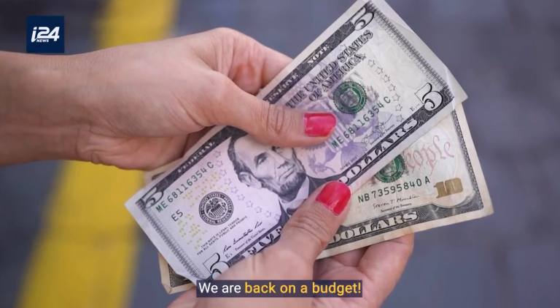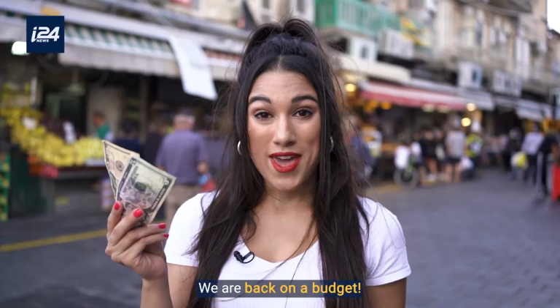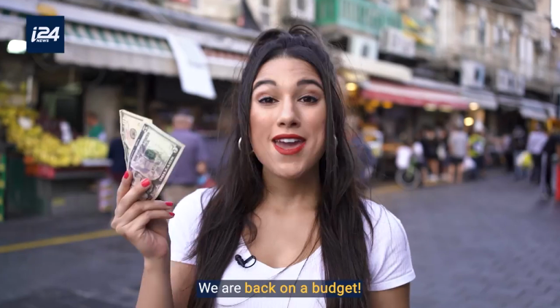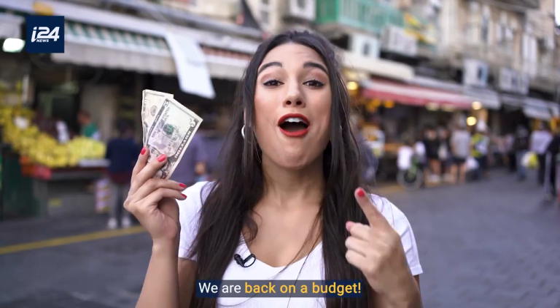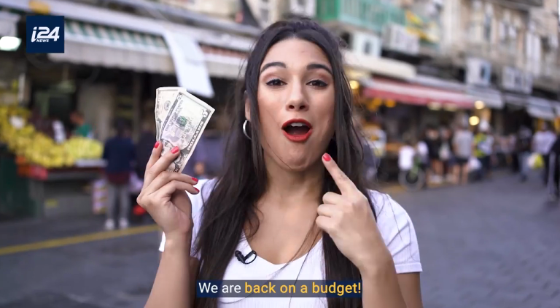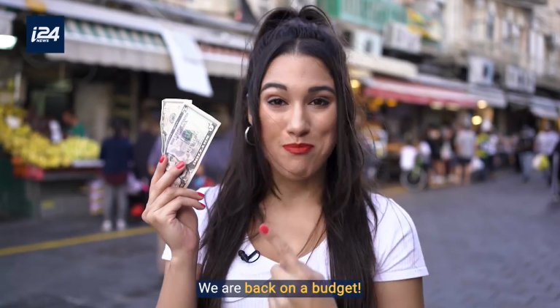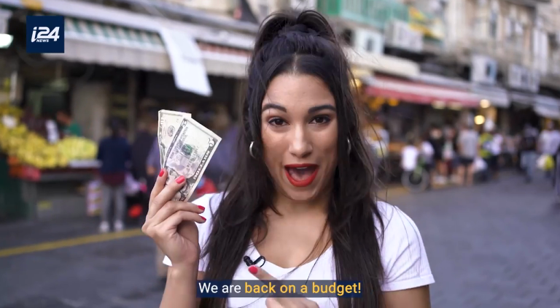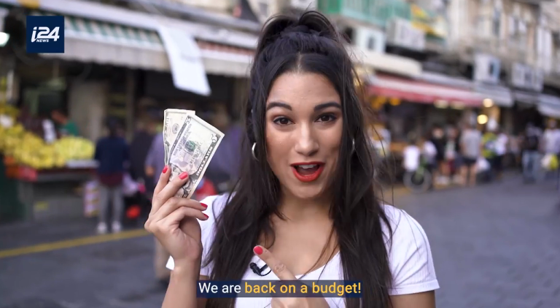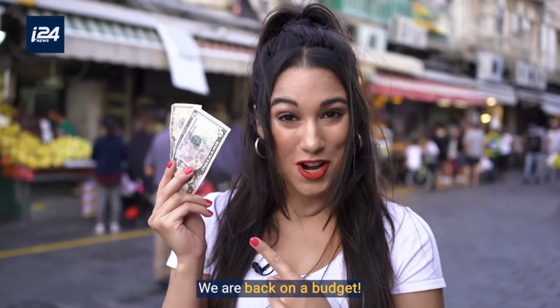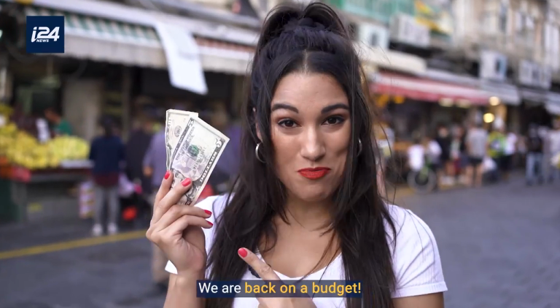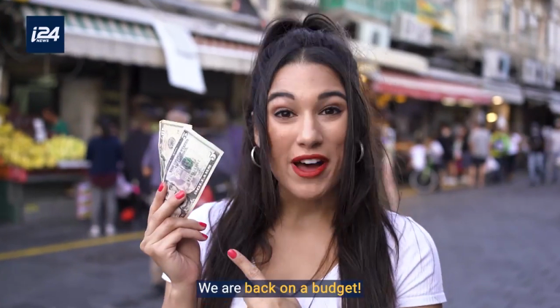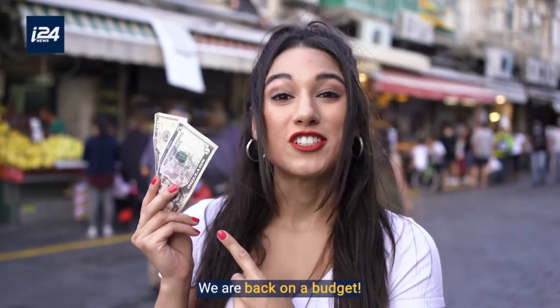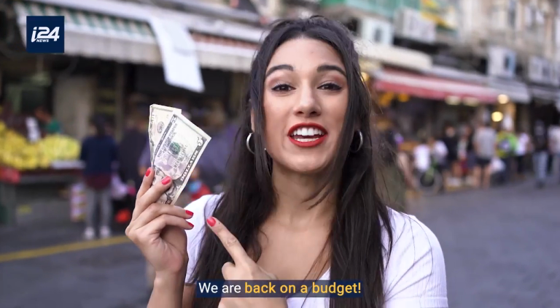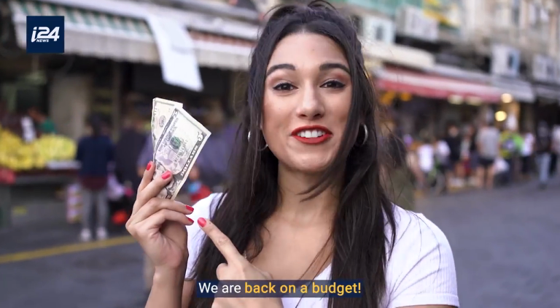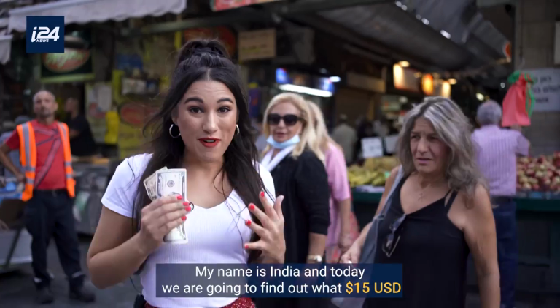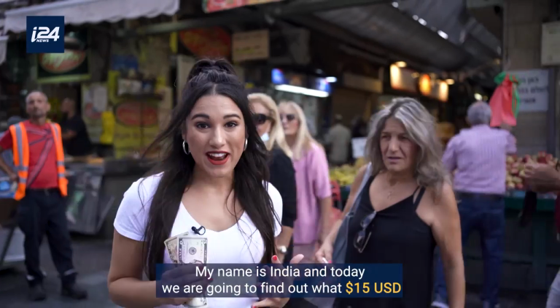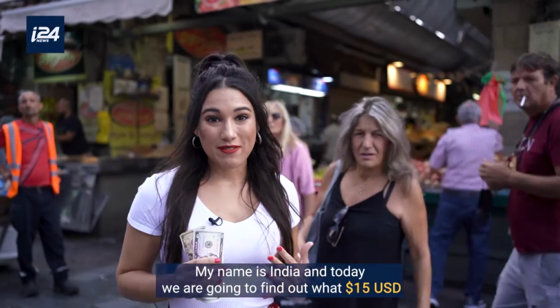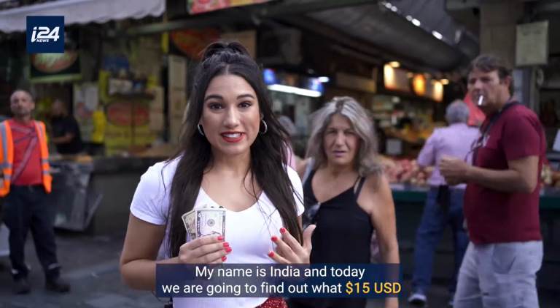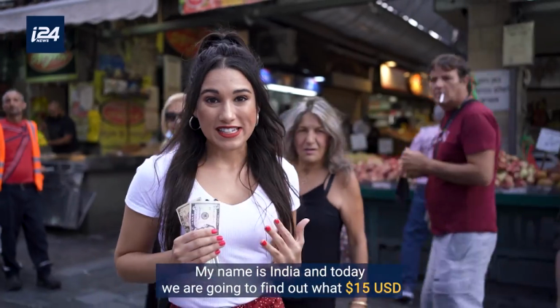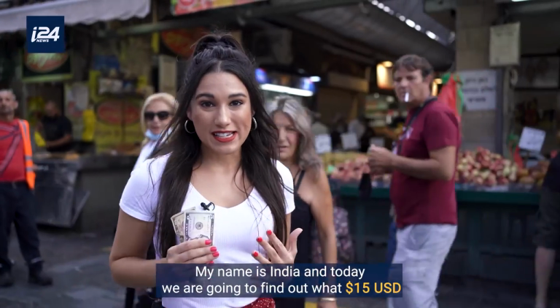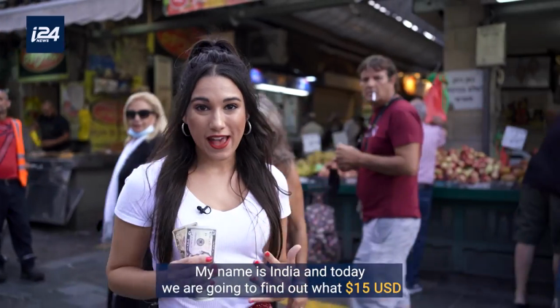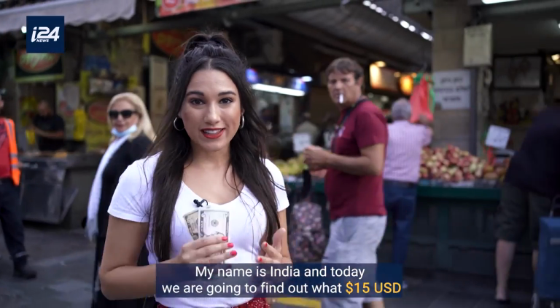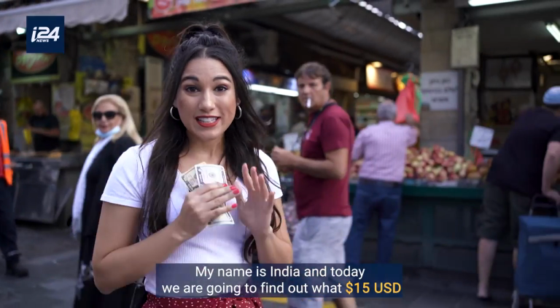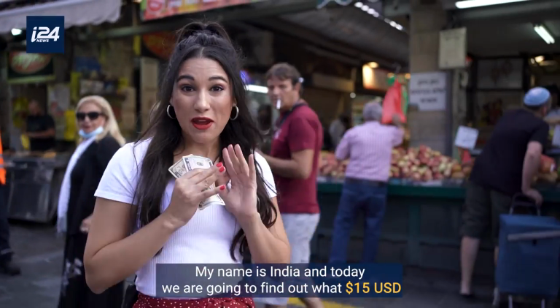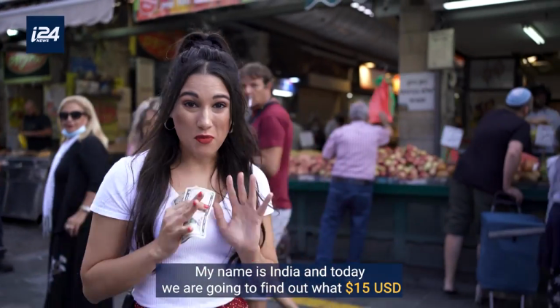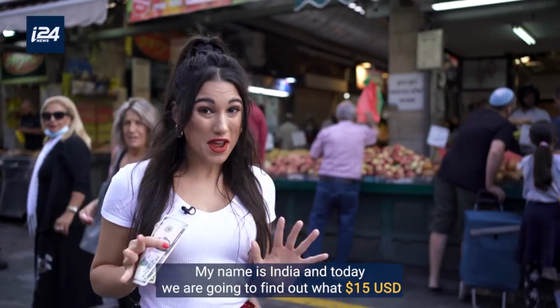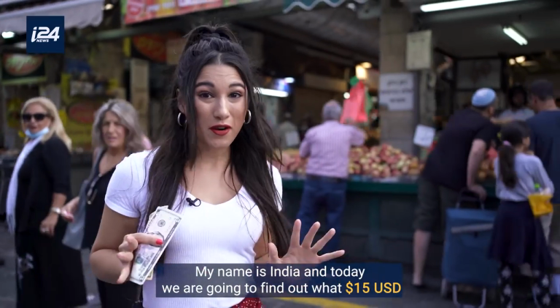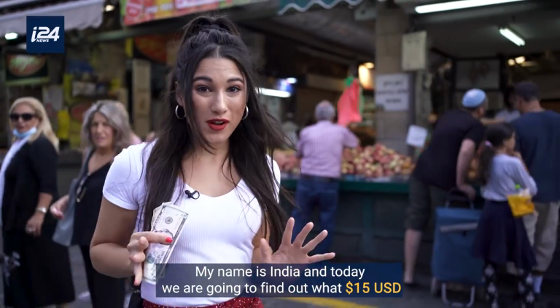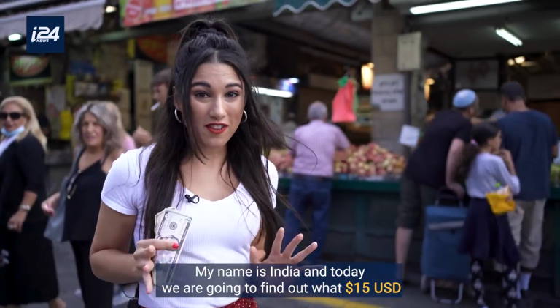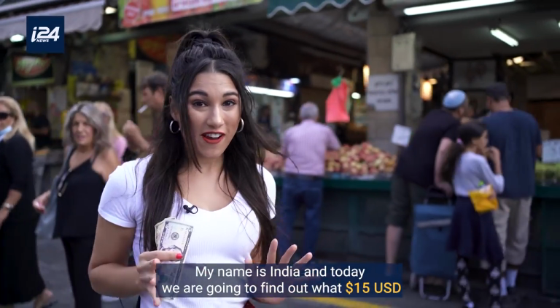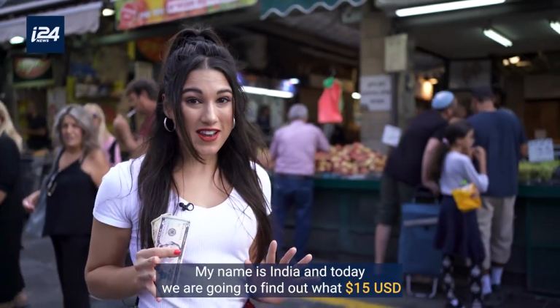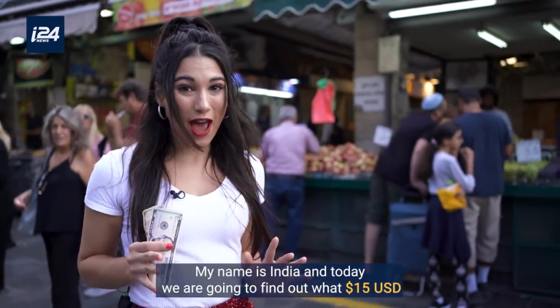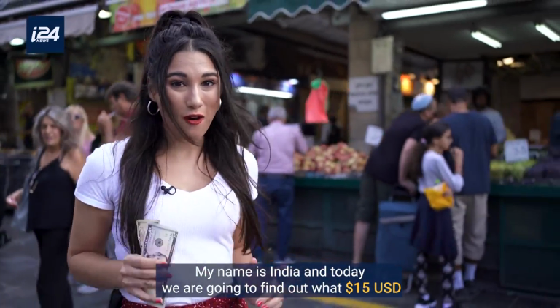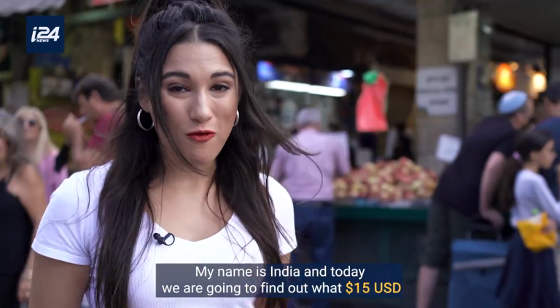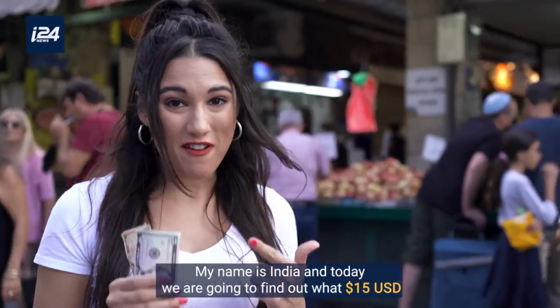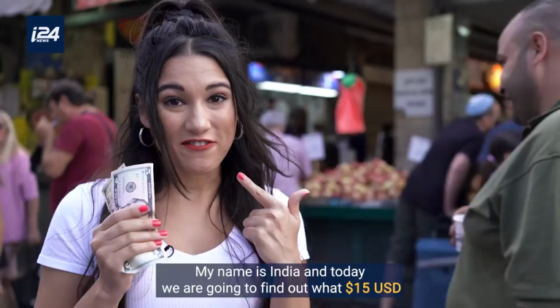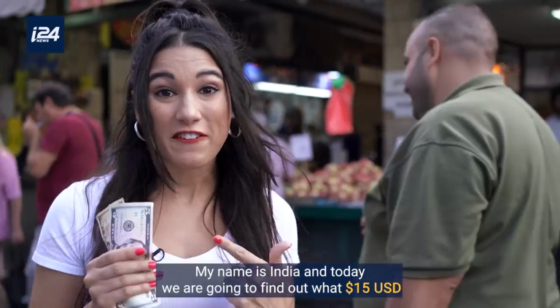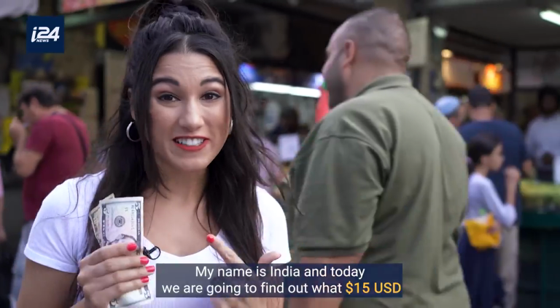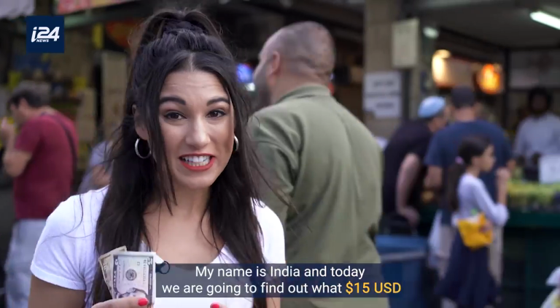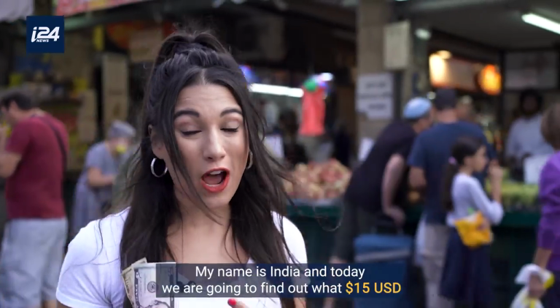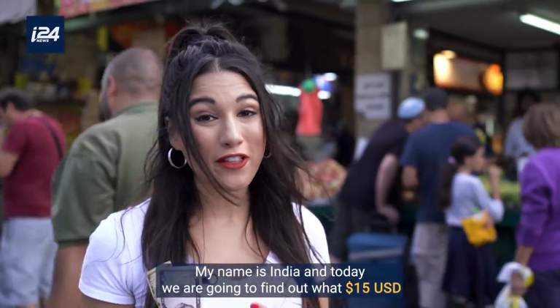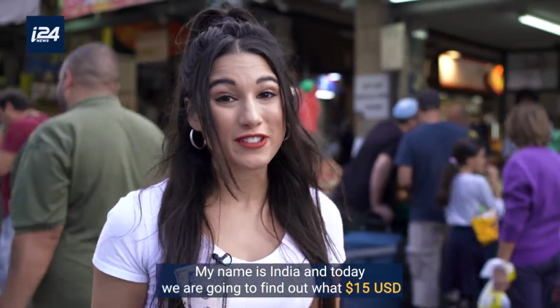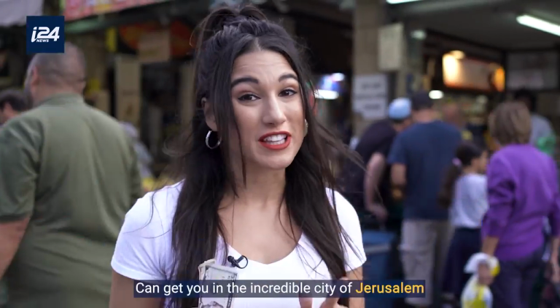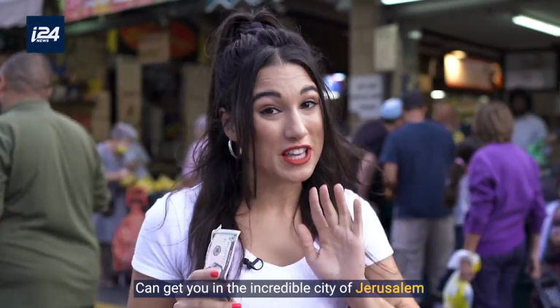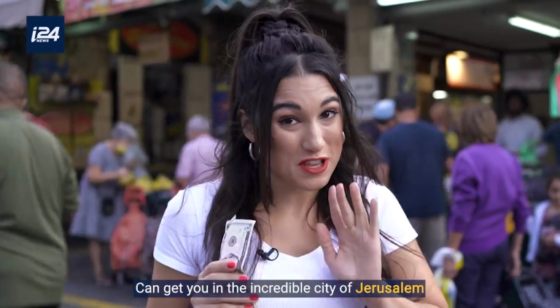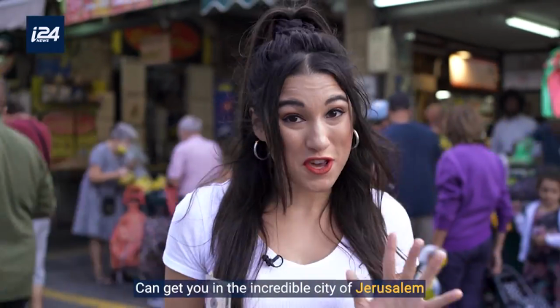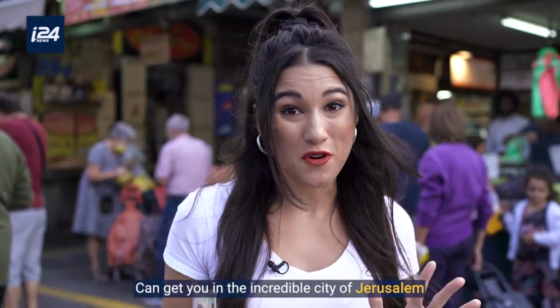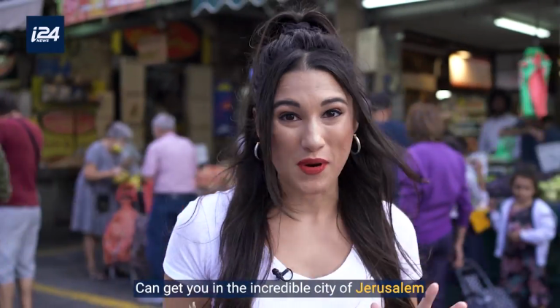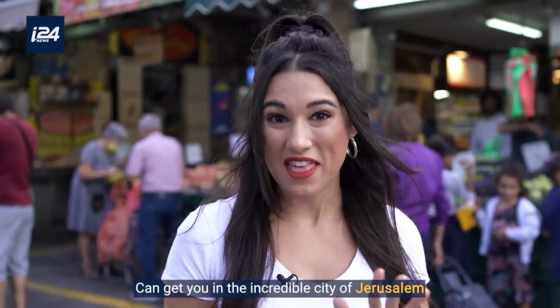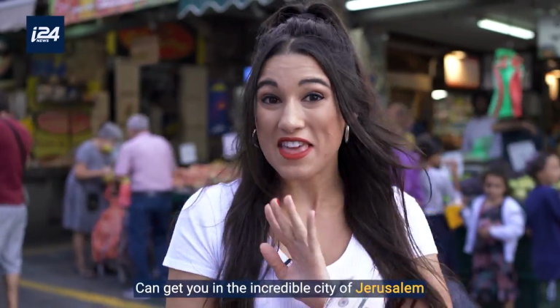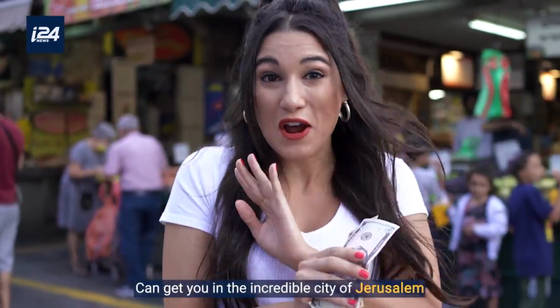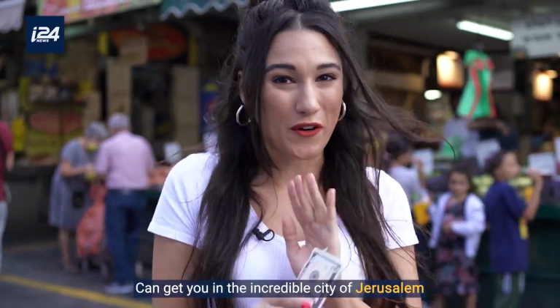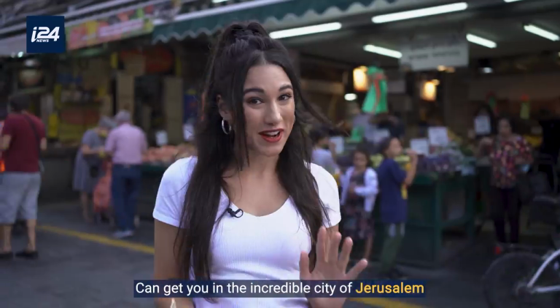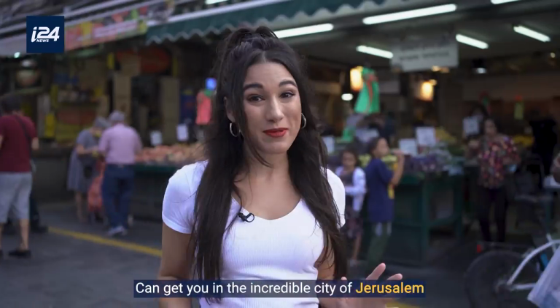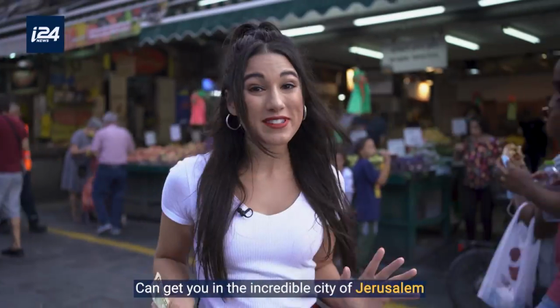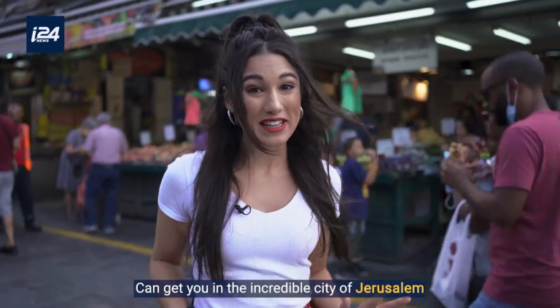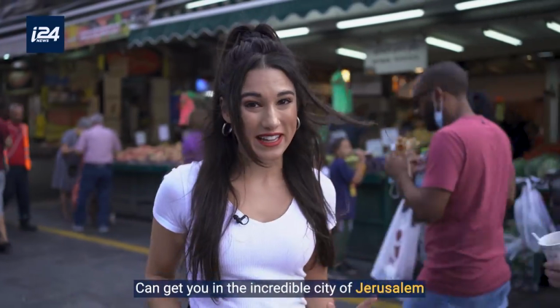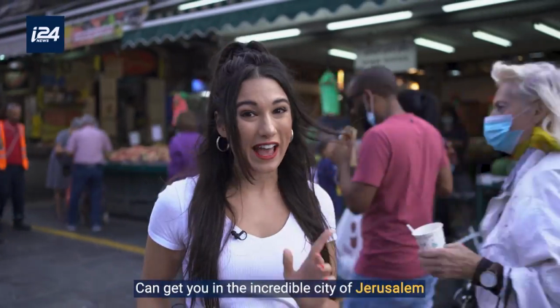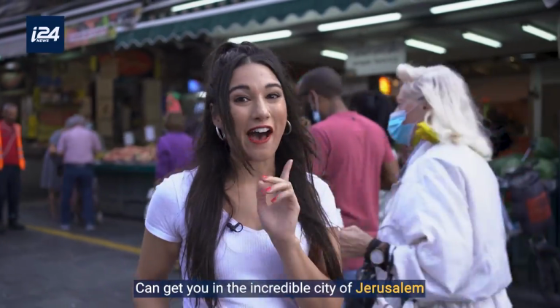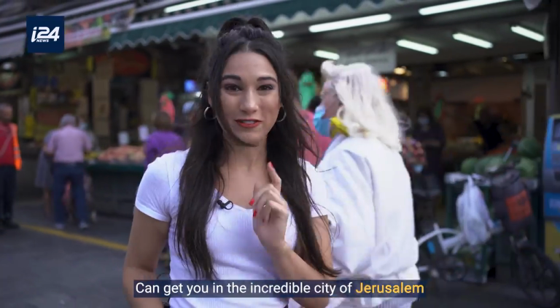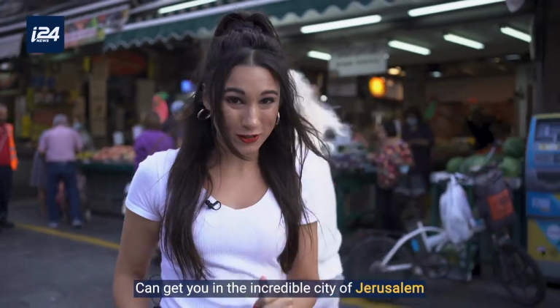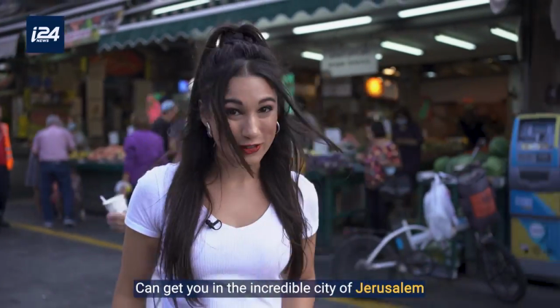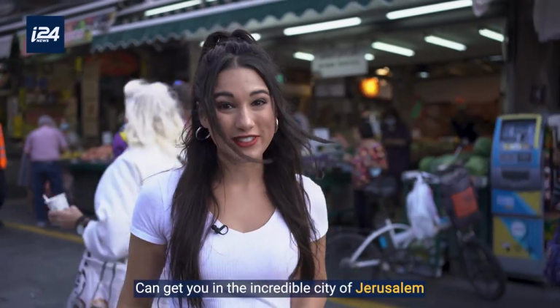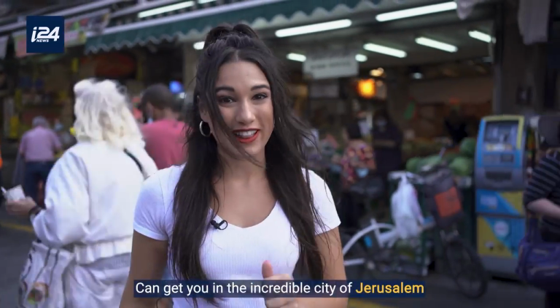We are back on a budget. My name is India, and today we are going to find out what $15 can get you in the incredible city of Jerusalem.